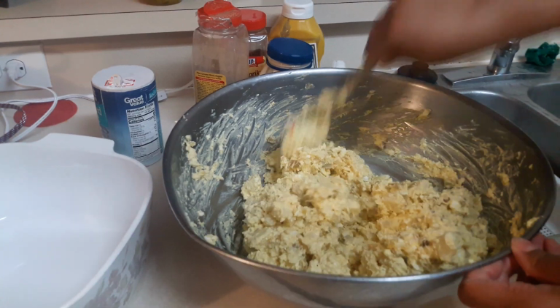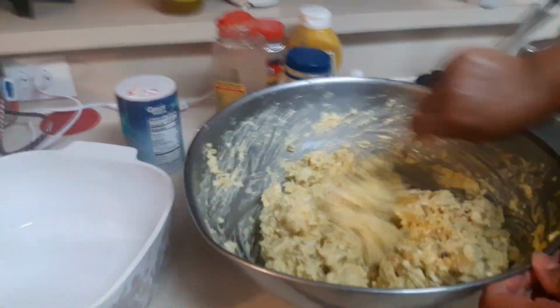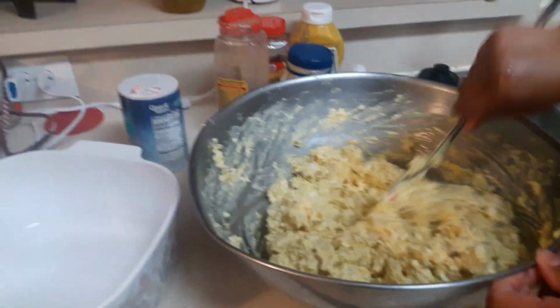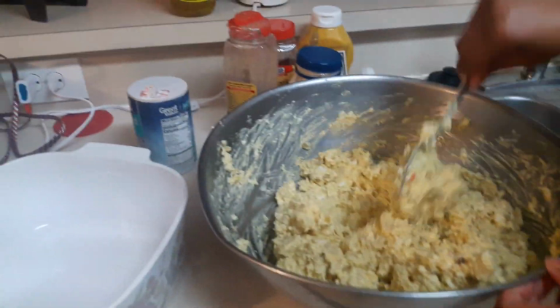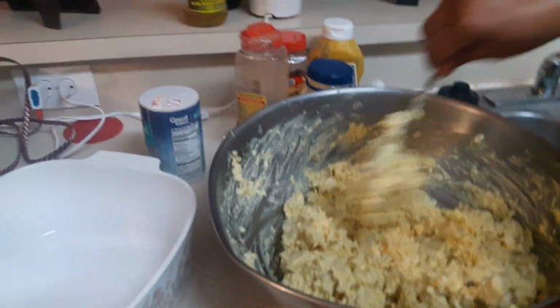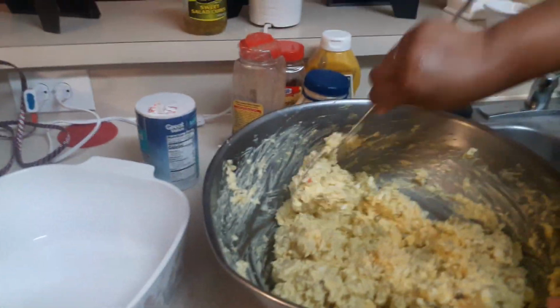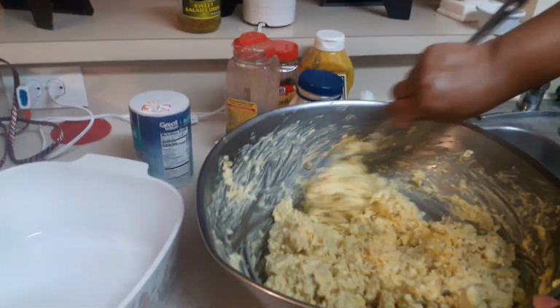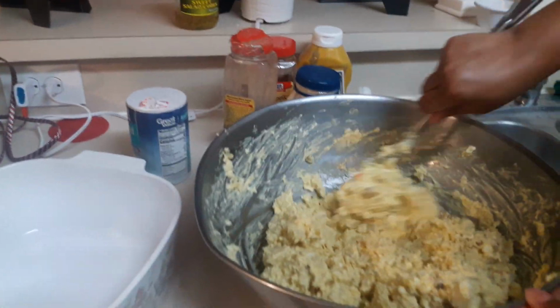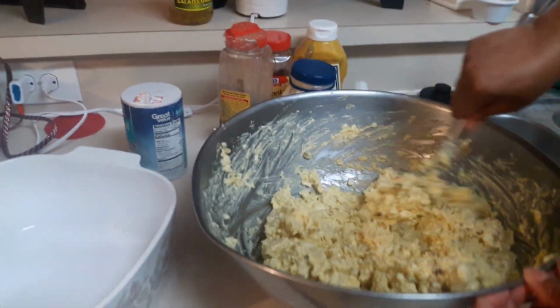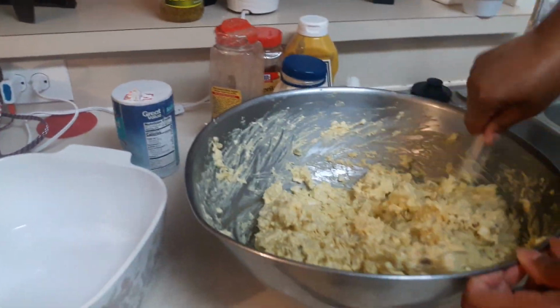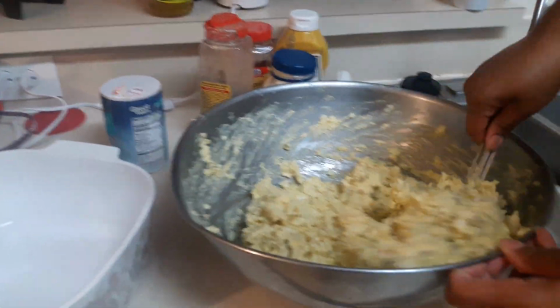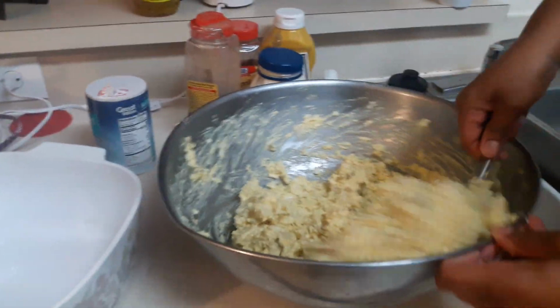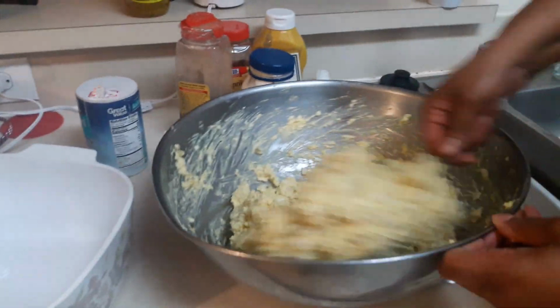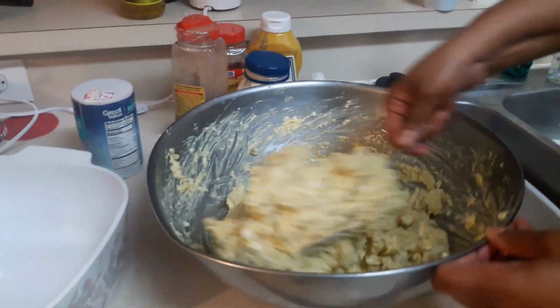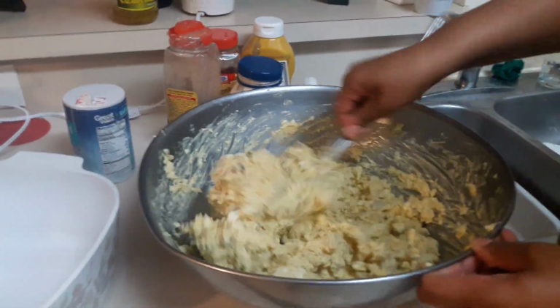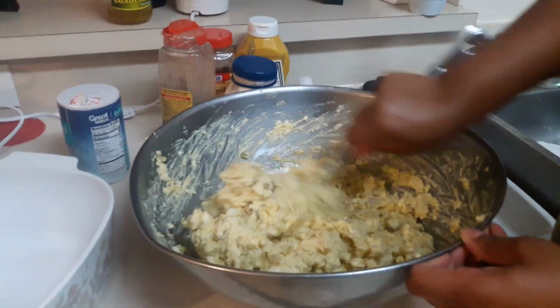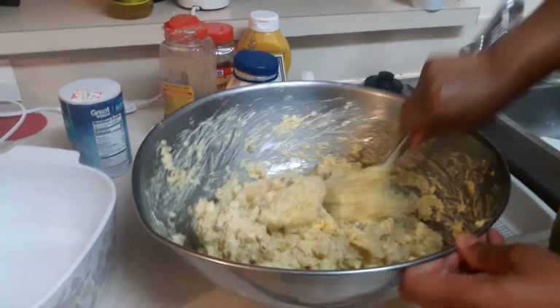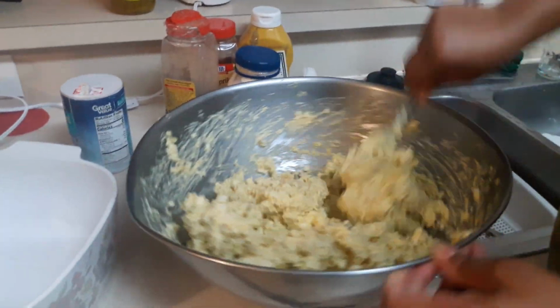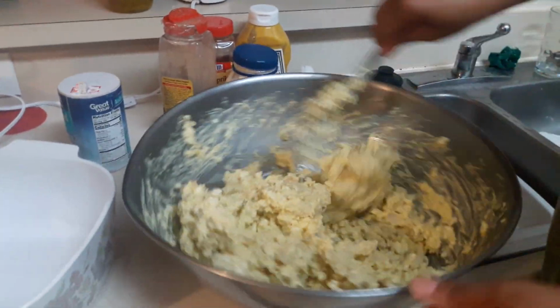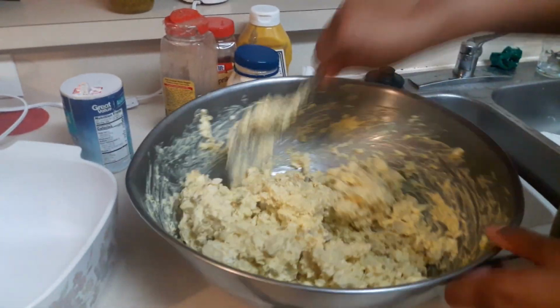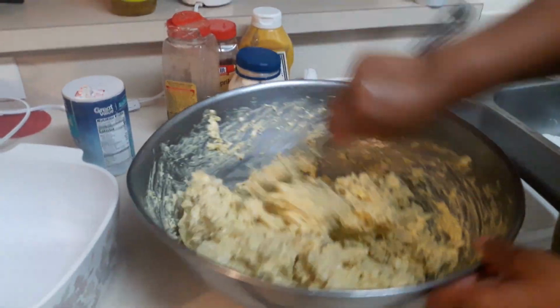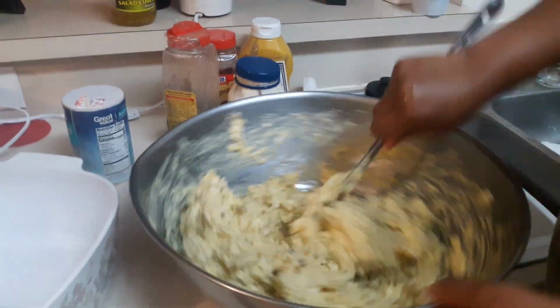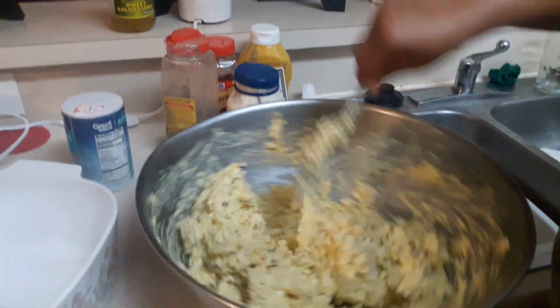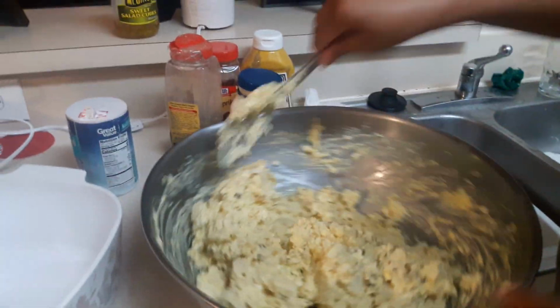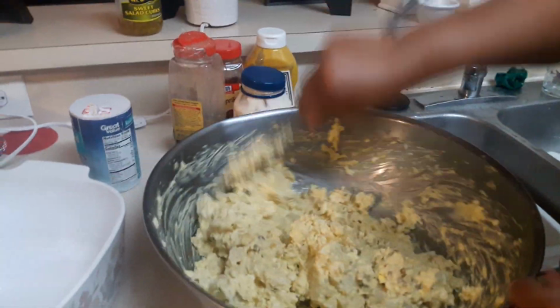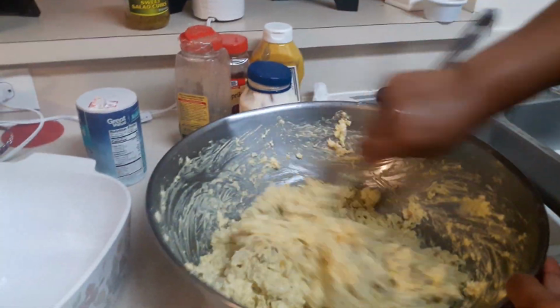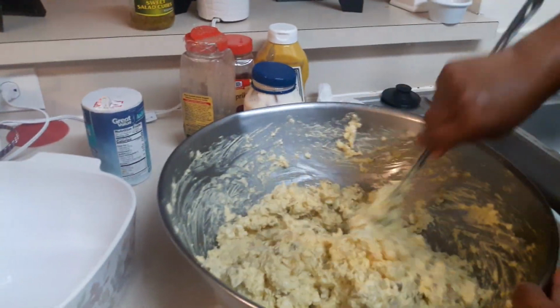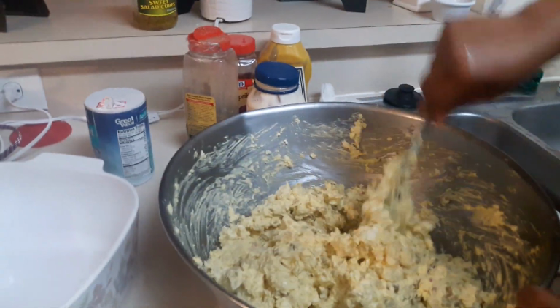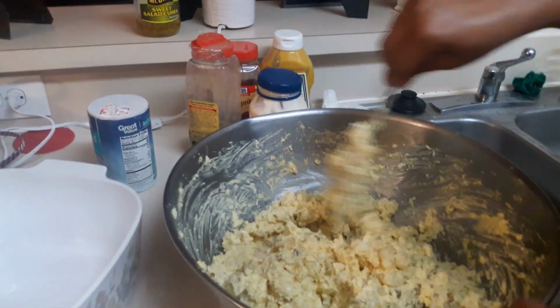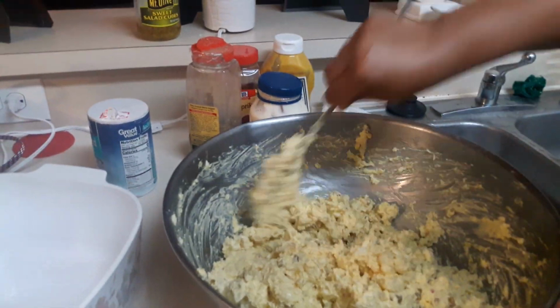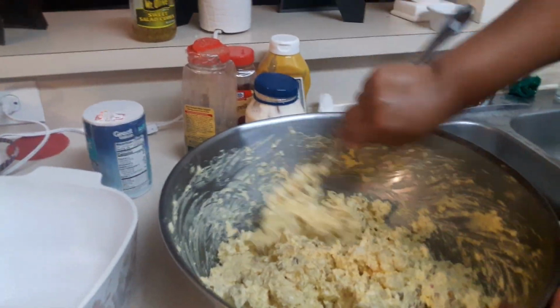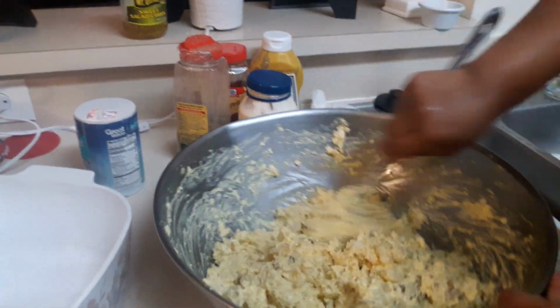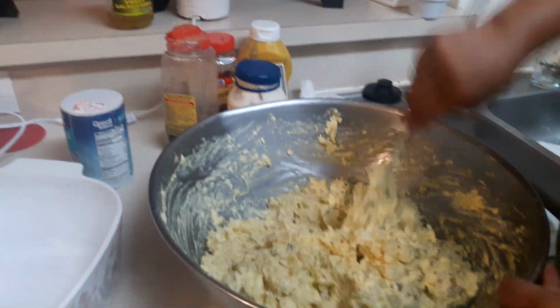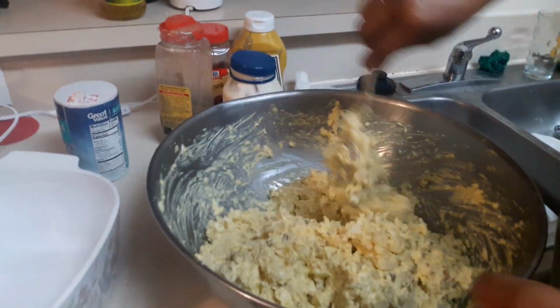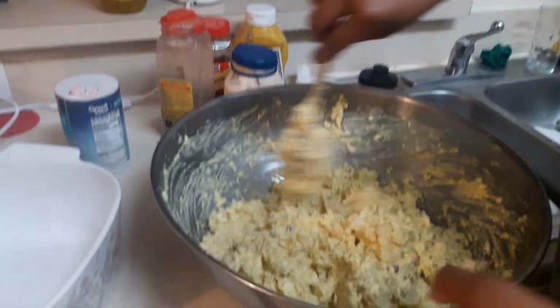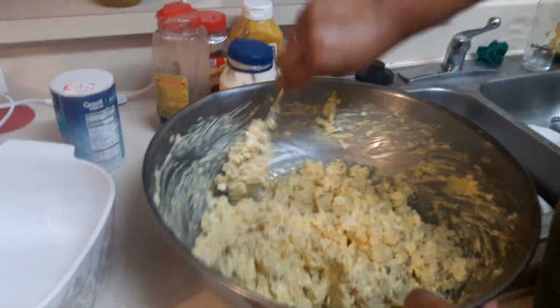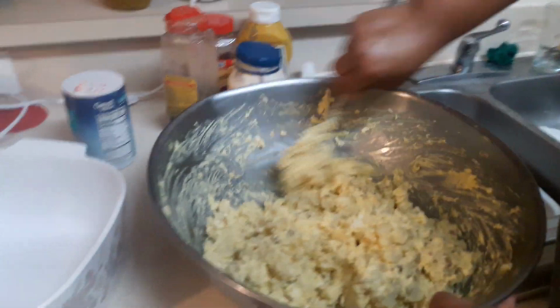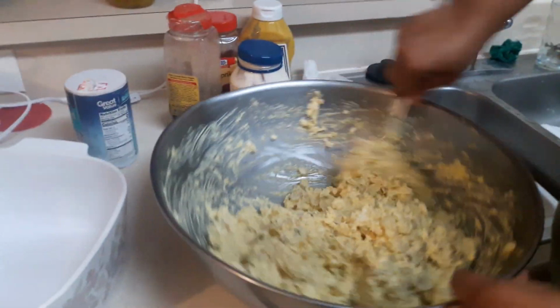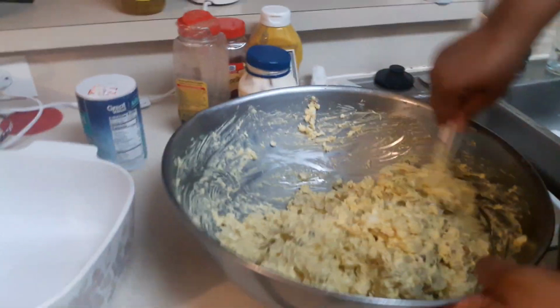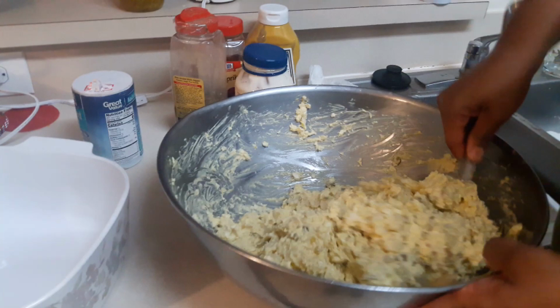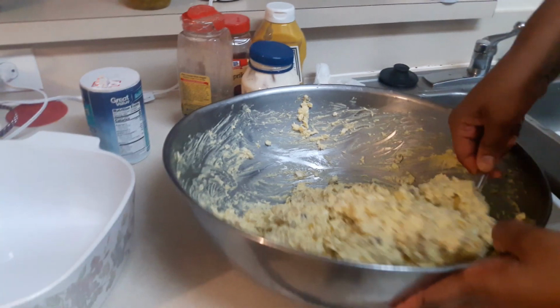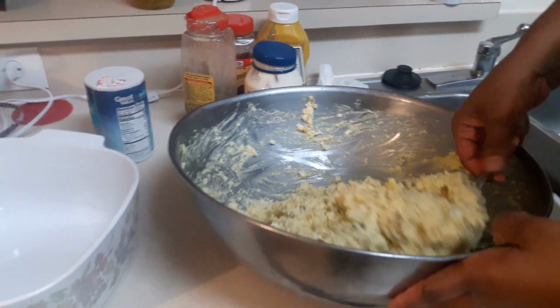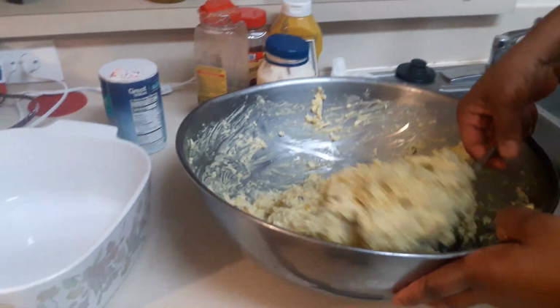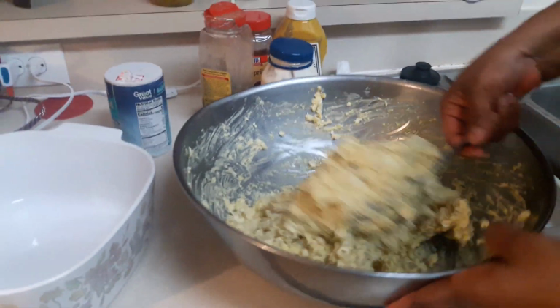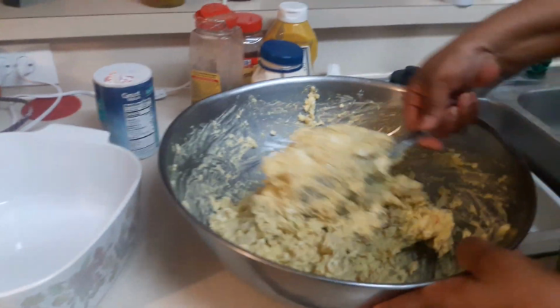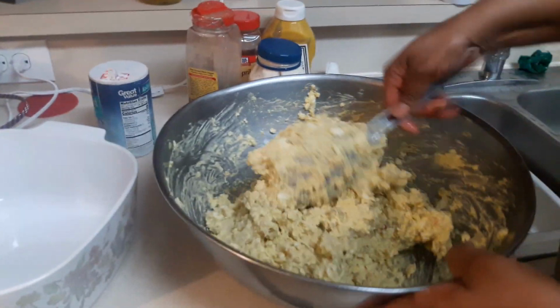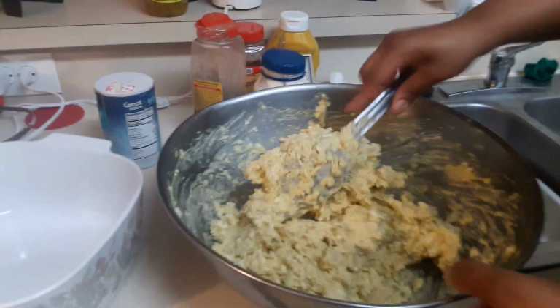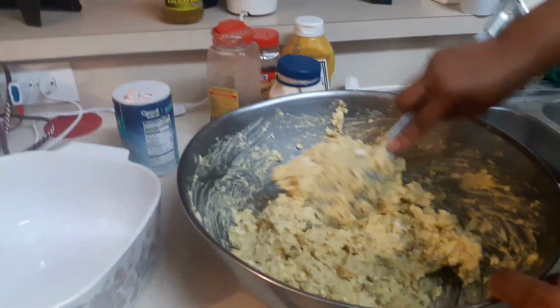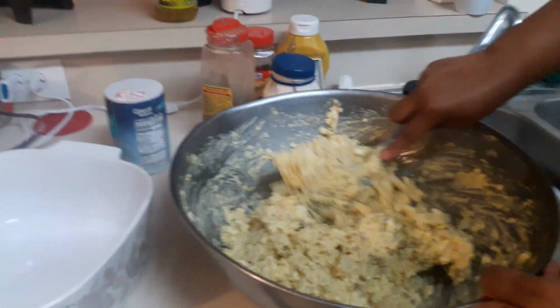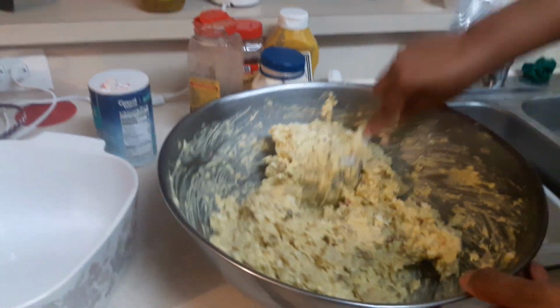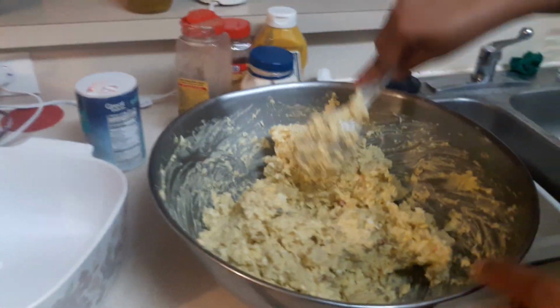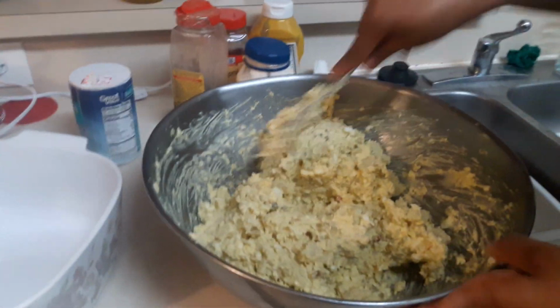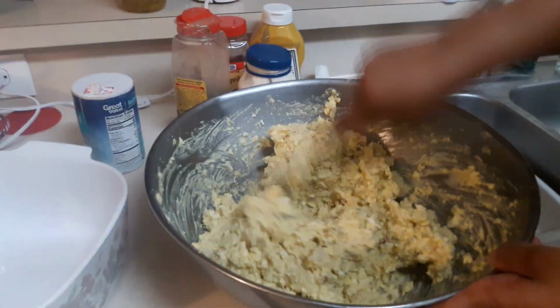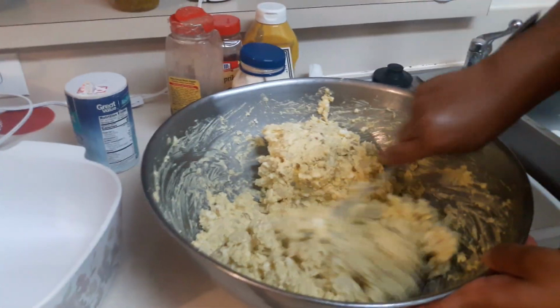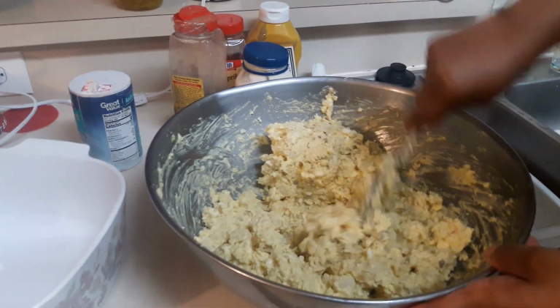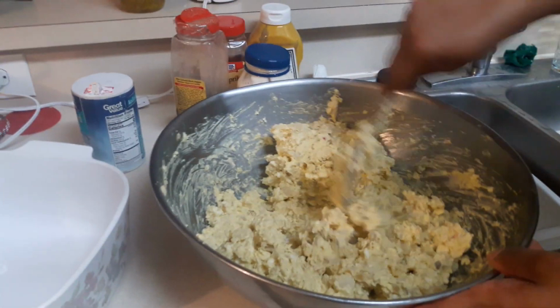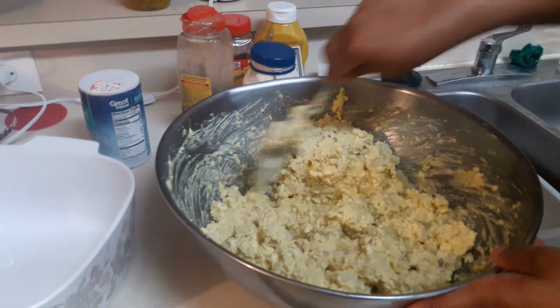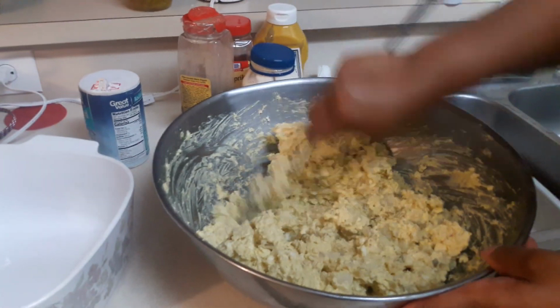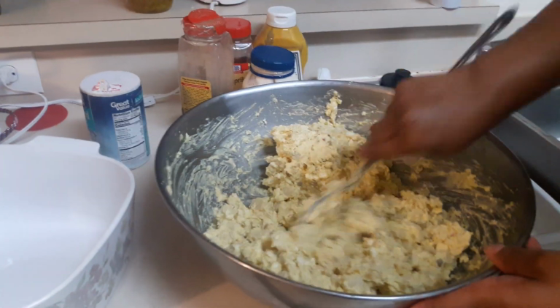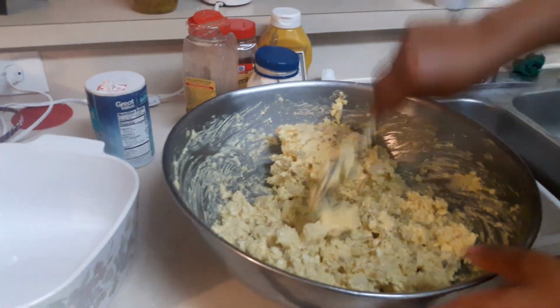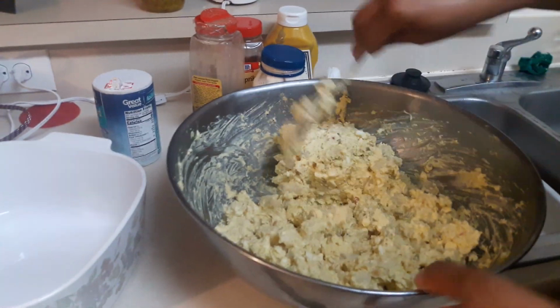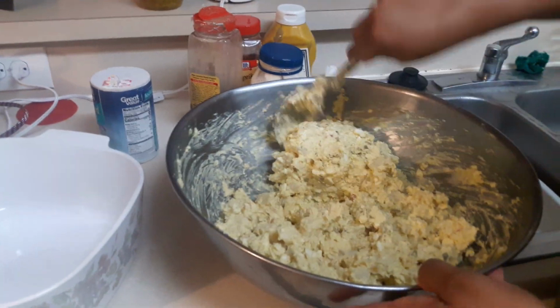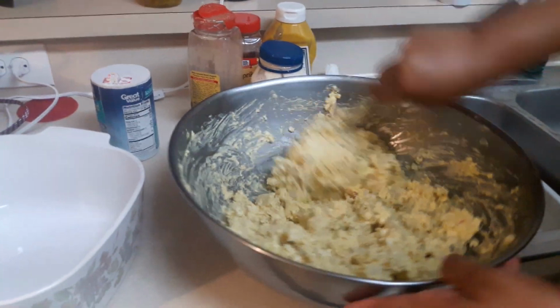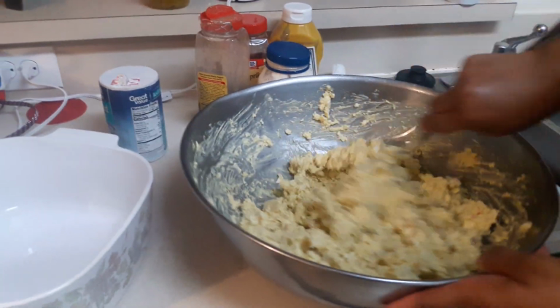I'm just going to go ahead and finish stirring this up. We've already added all our ingredients in and it's ready to be placed in the pan.